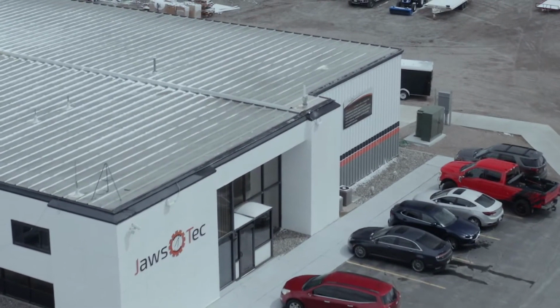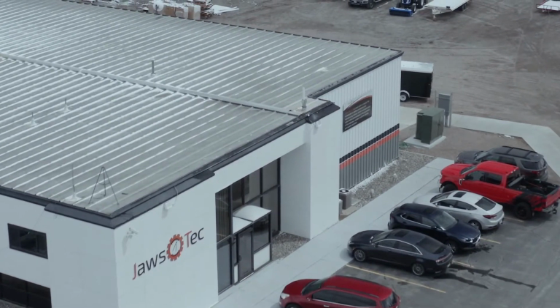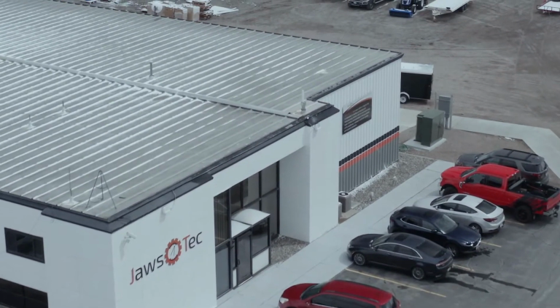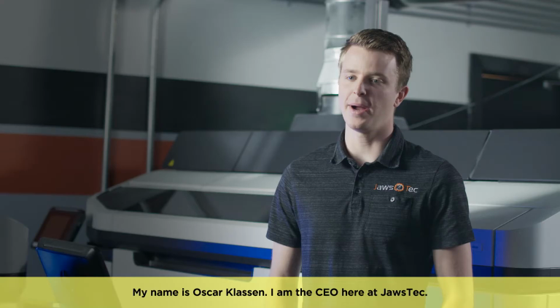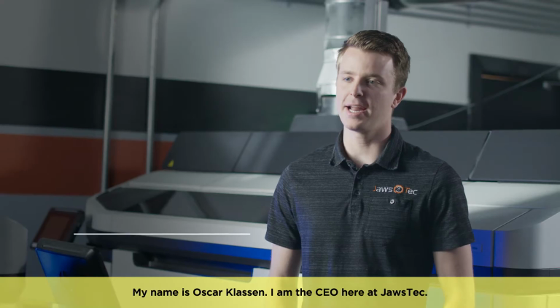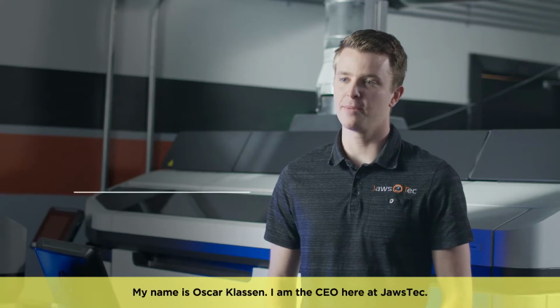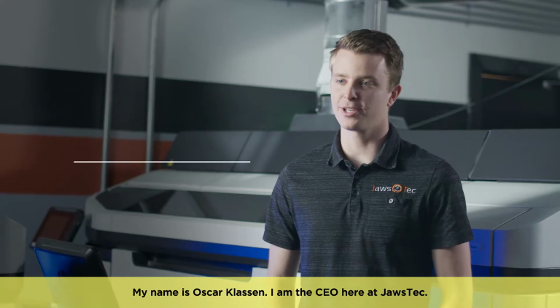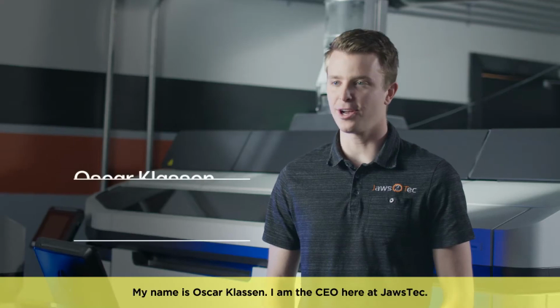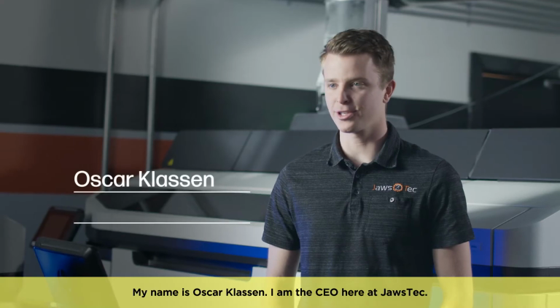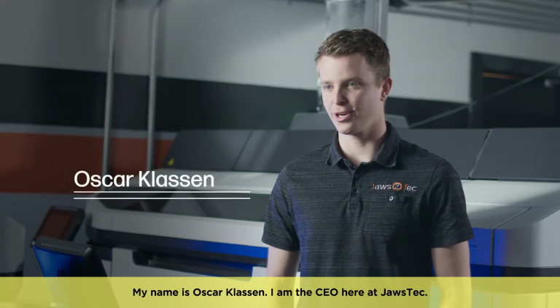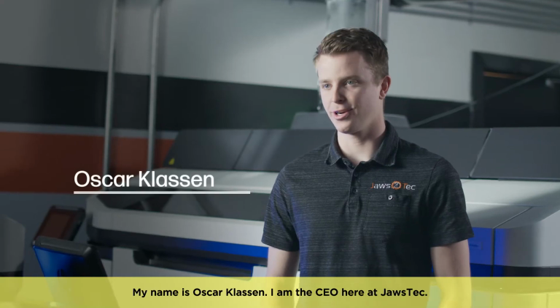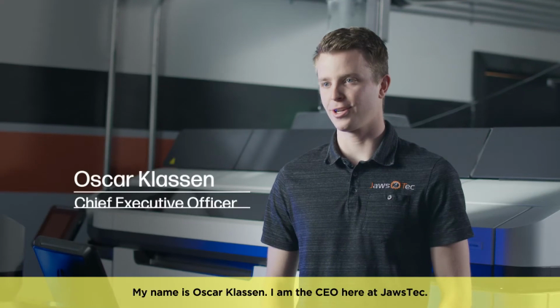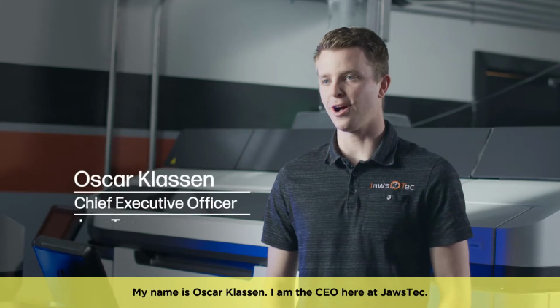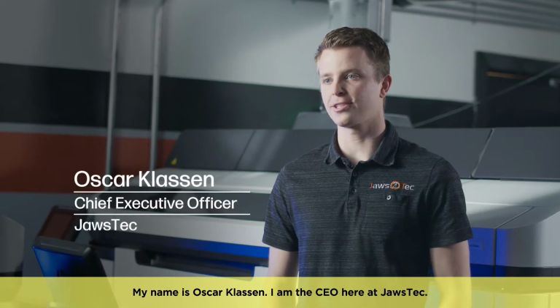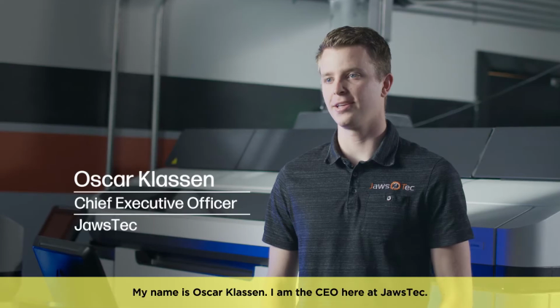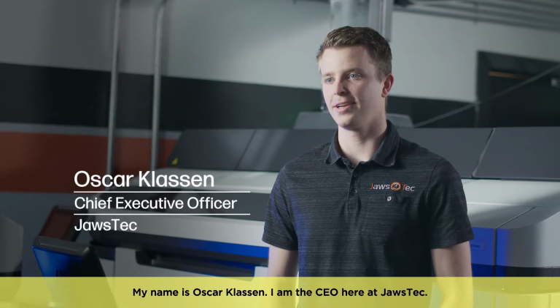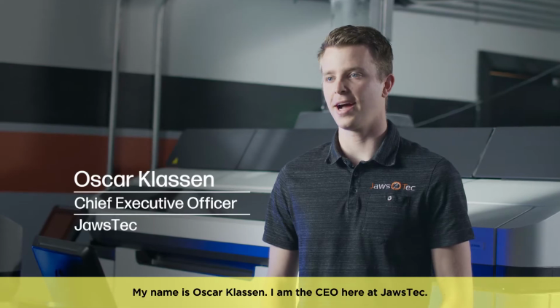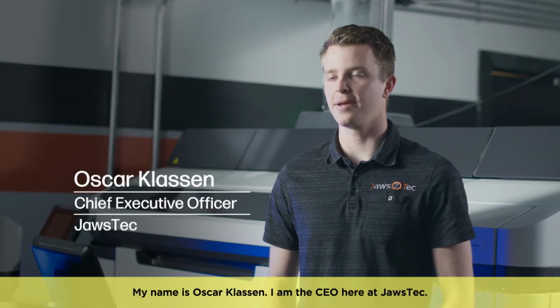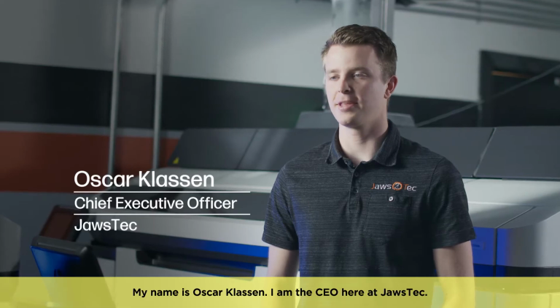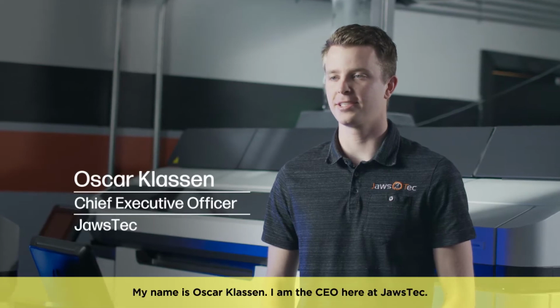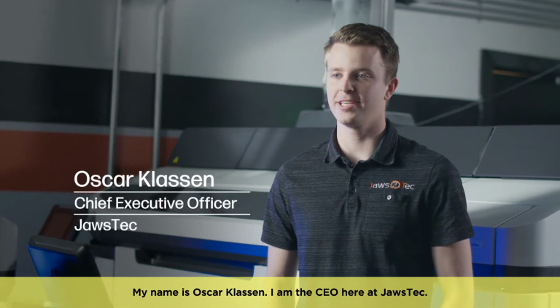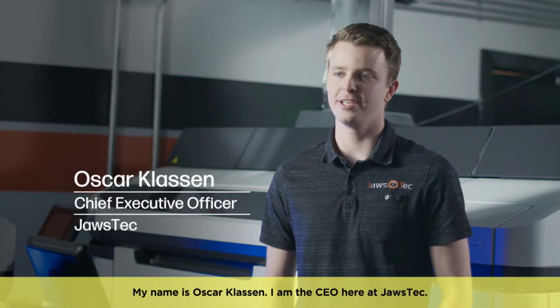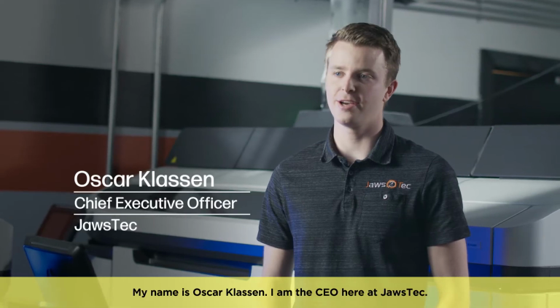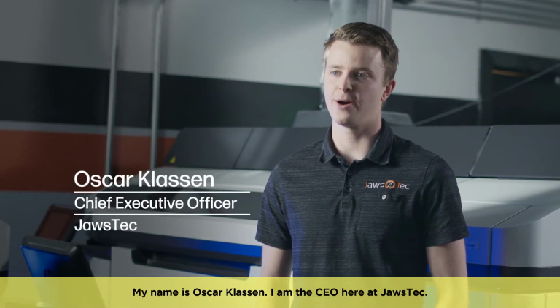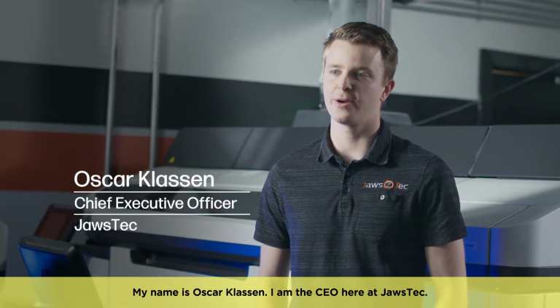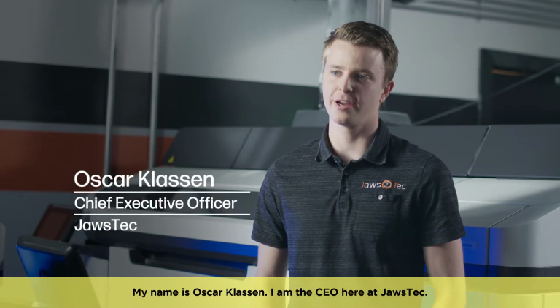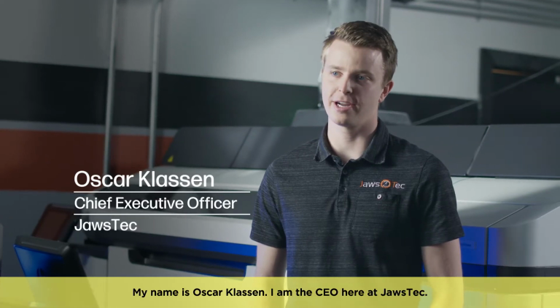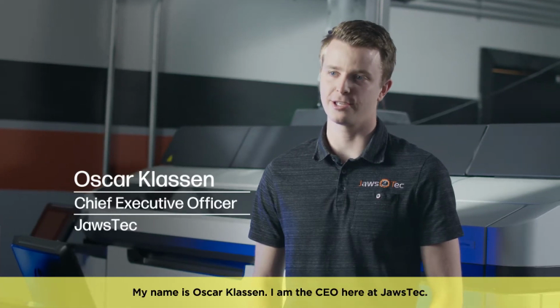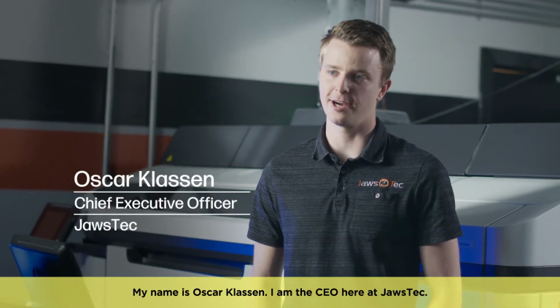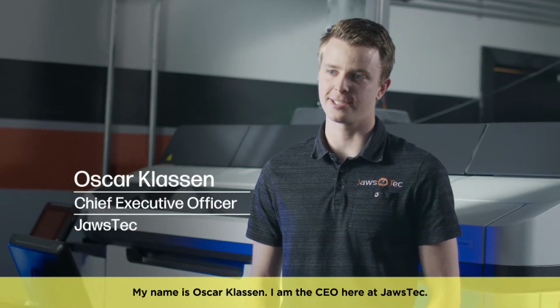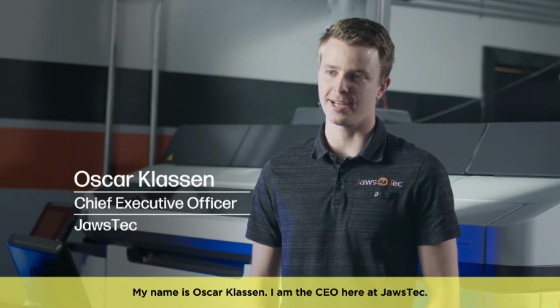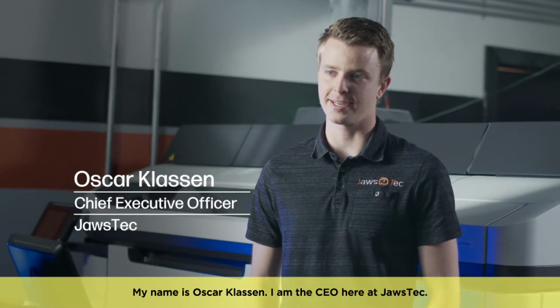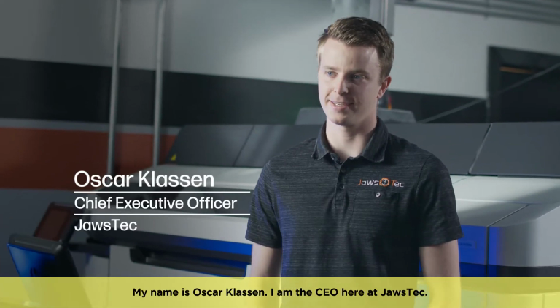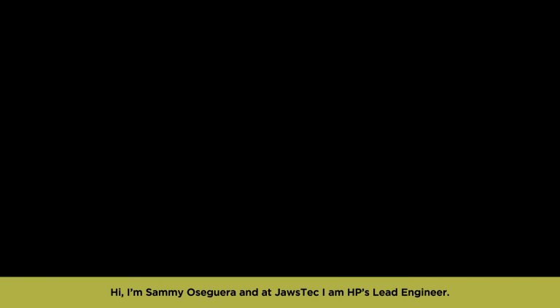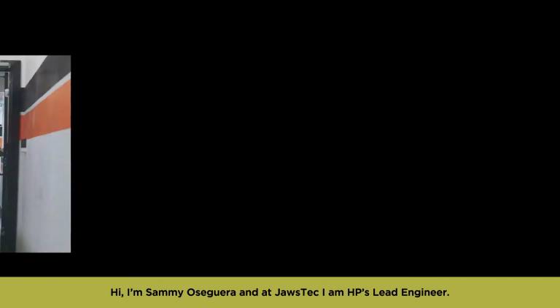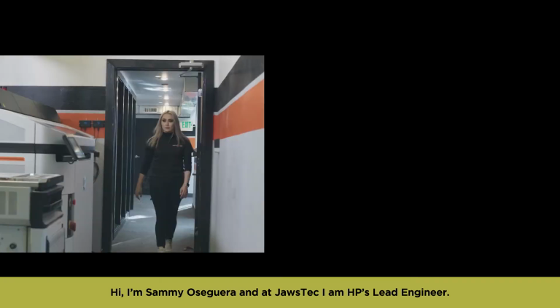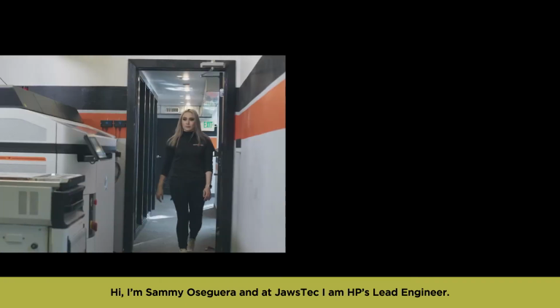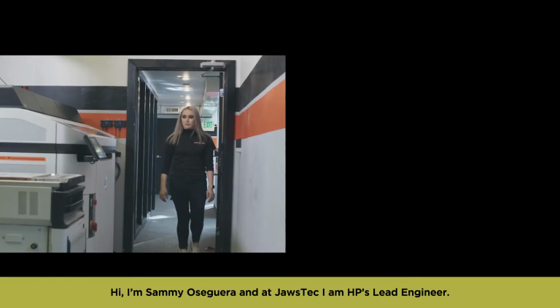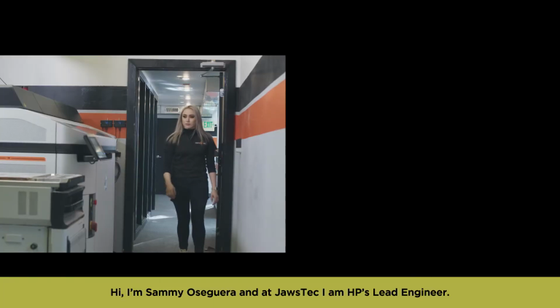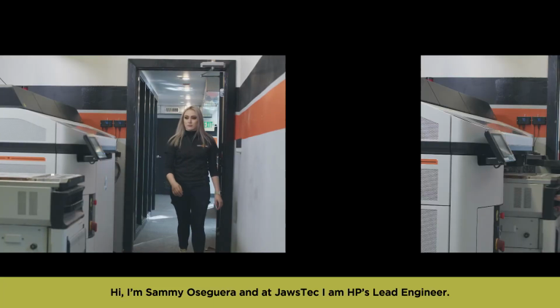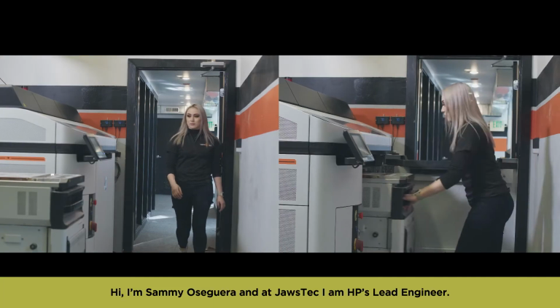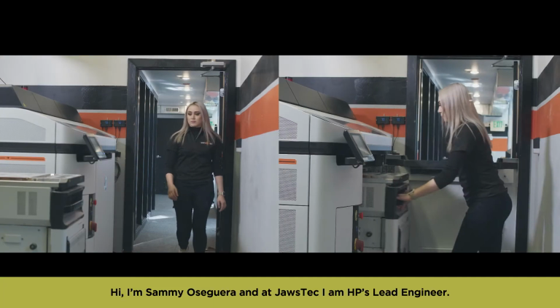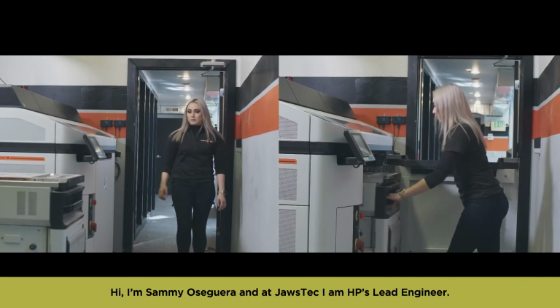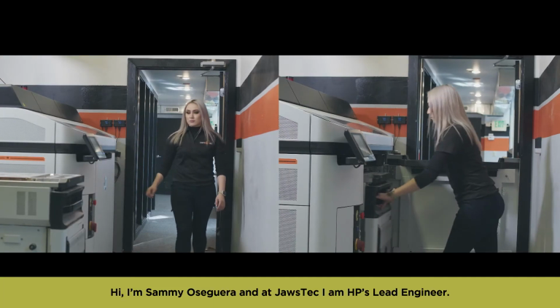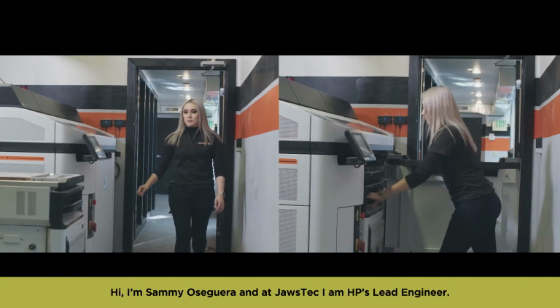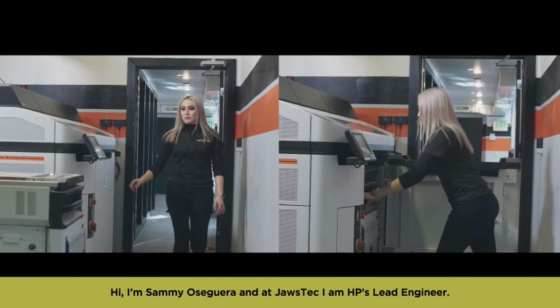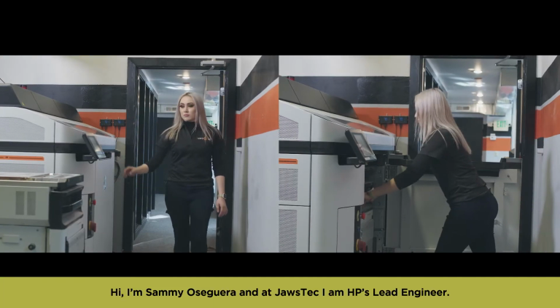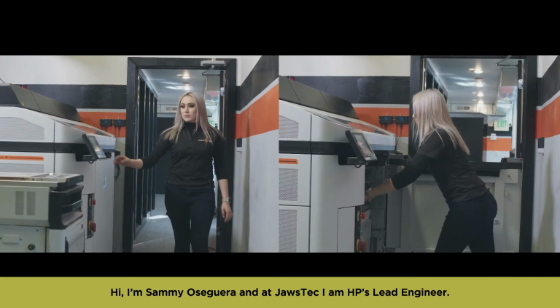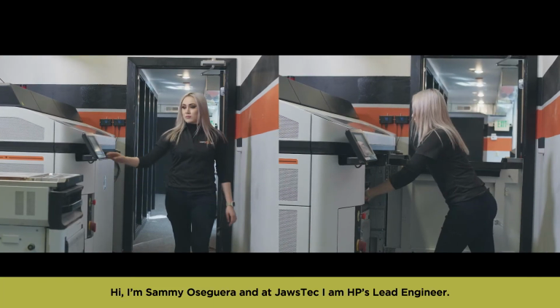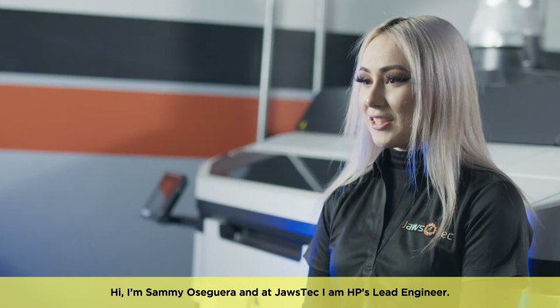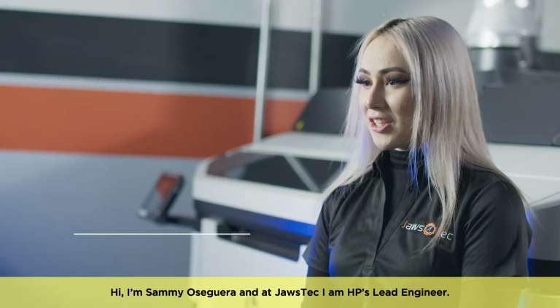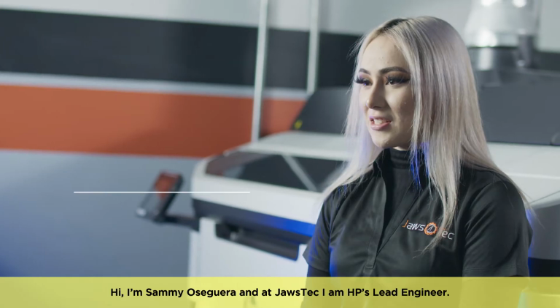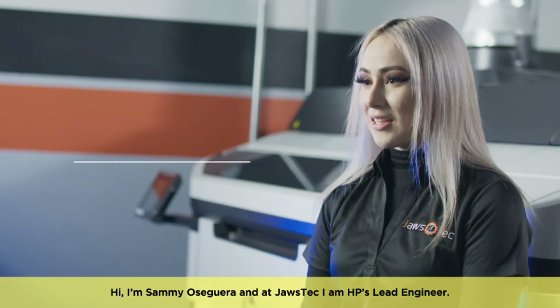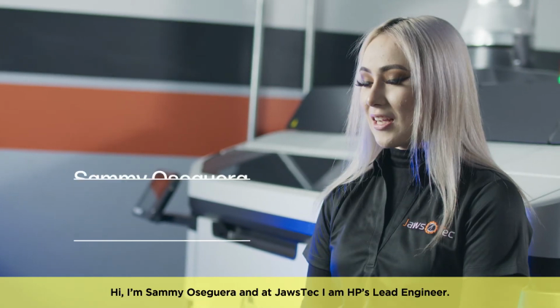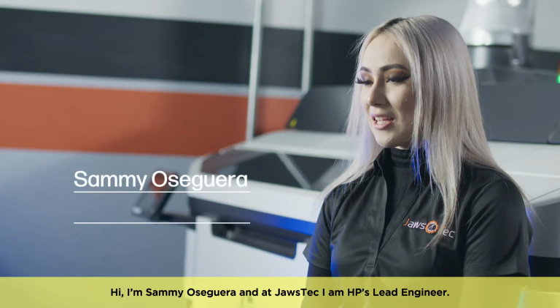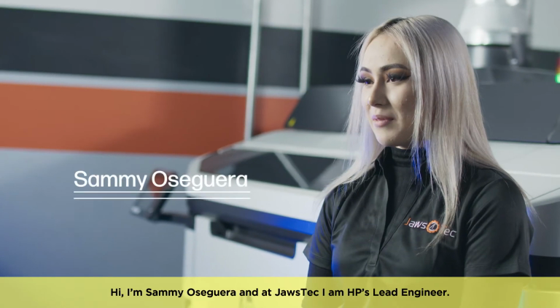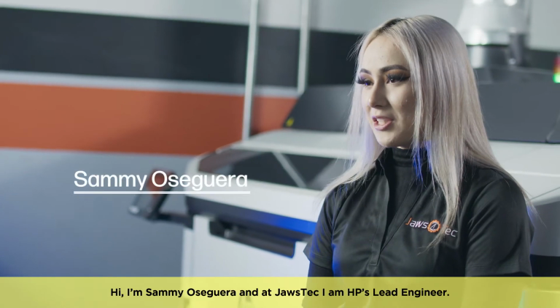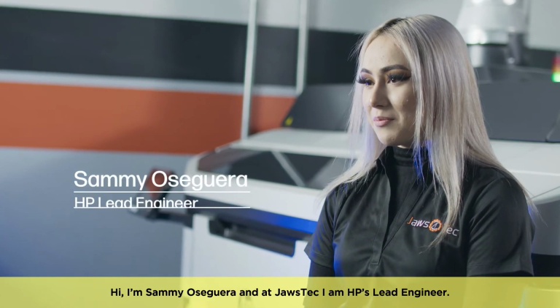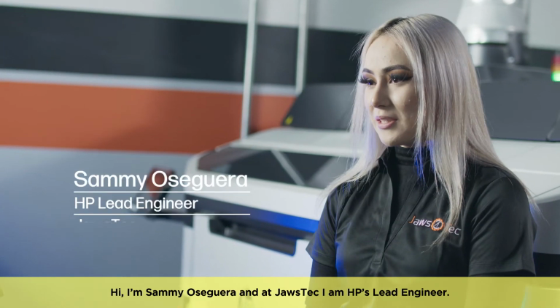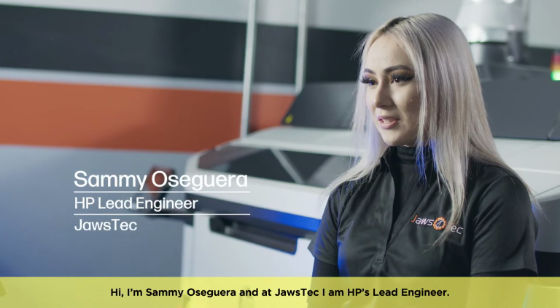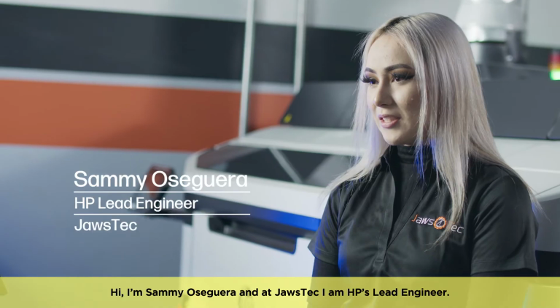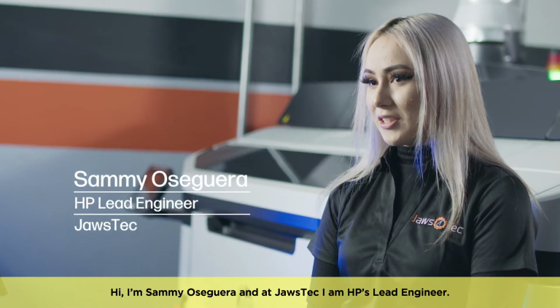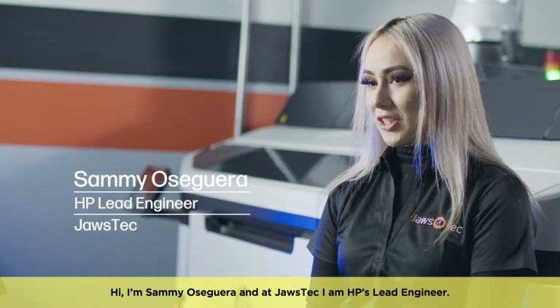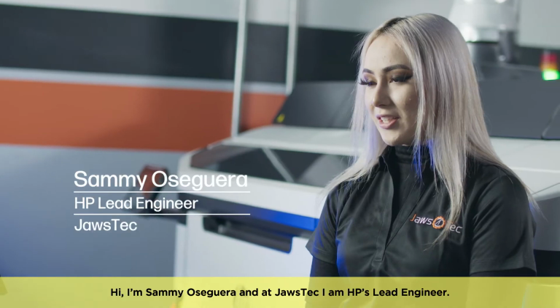My name is Oscar Clausen. I am the CEO here at JAWS Tech. Hi, I'm Samia Seguera and at JAWS Tech I am HP's lead engineer.